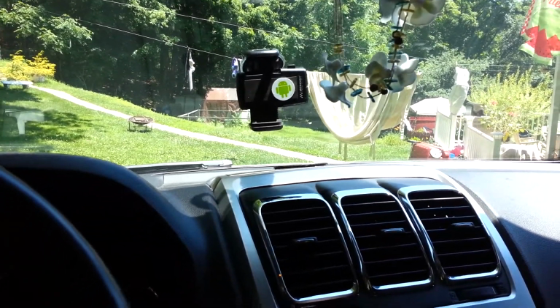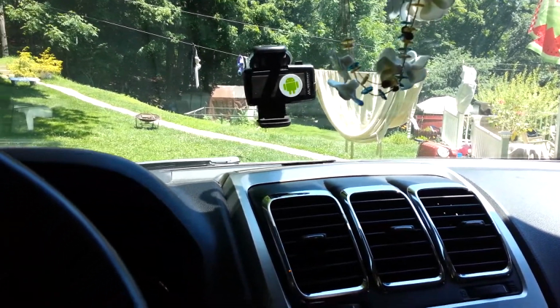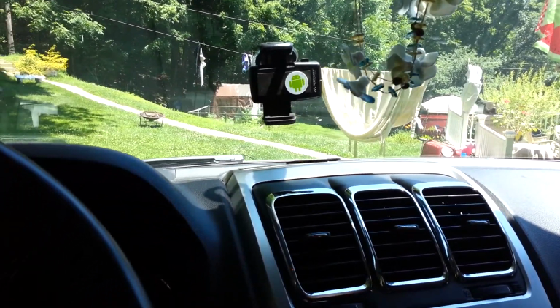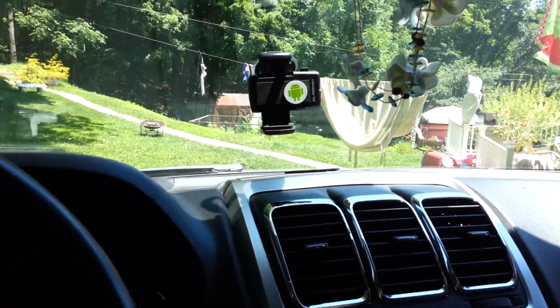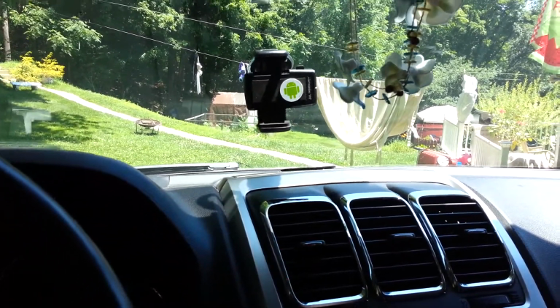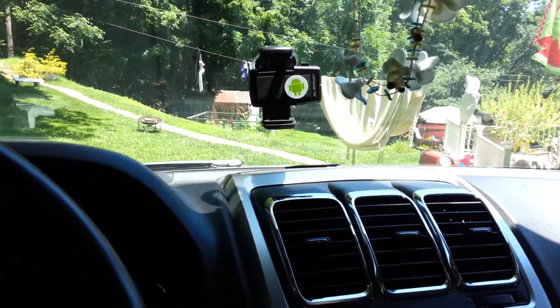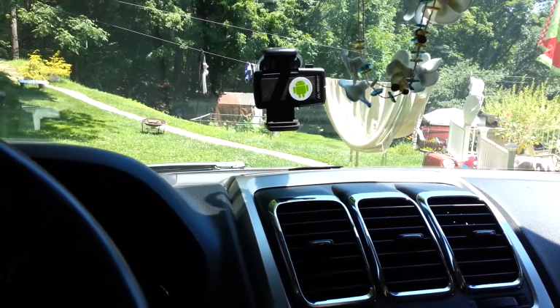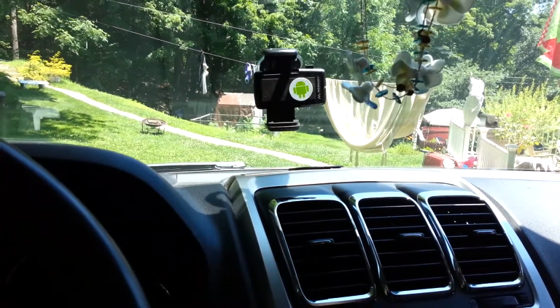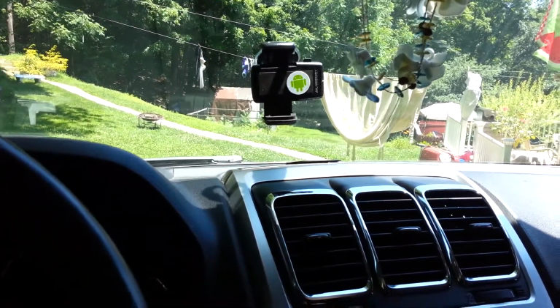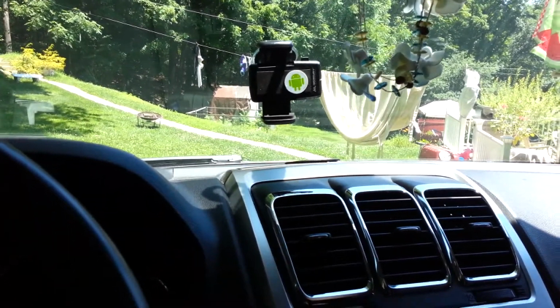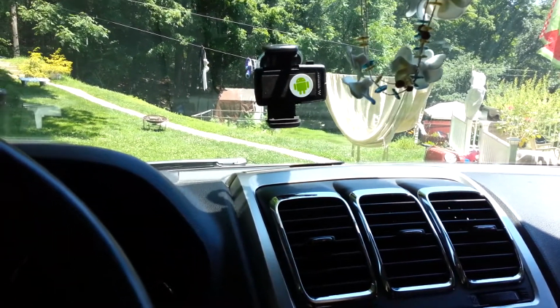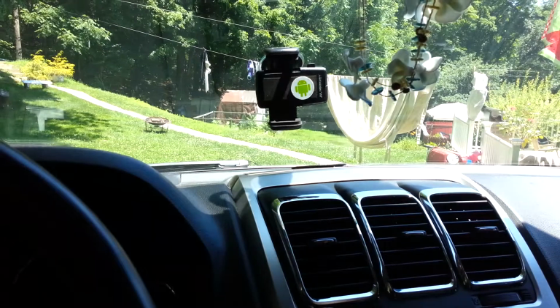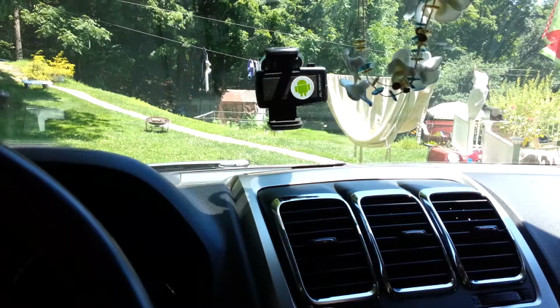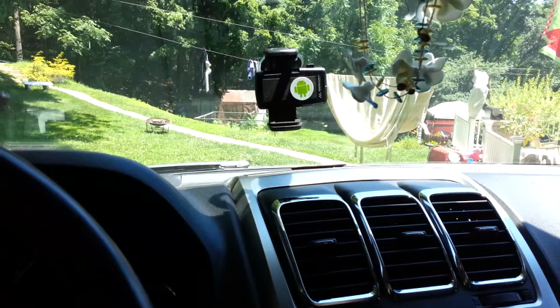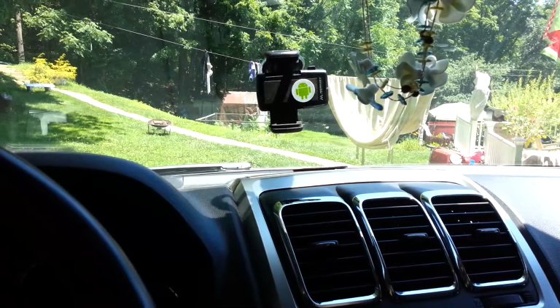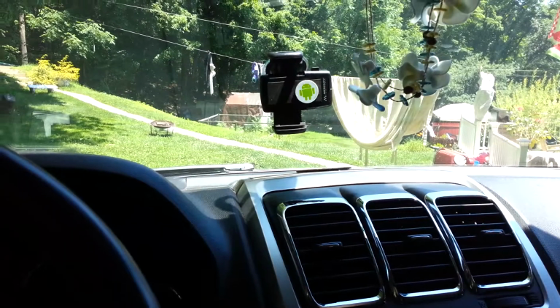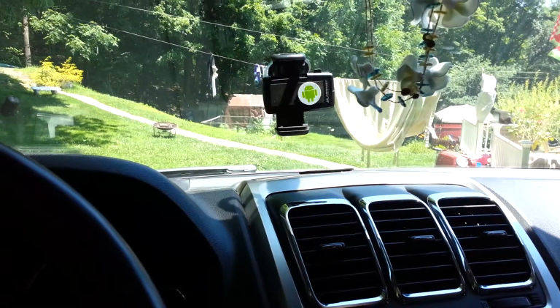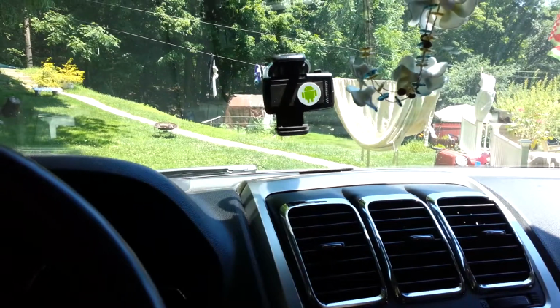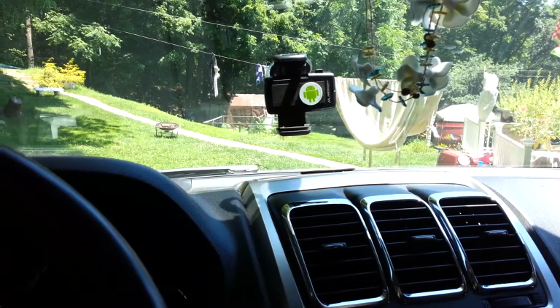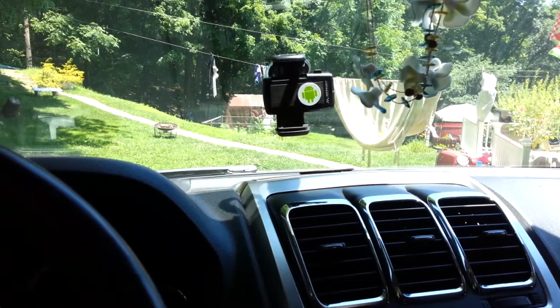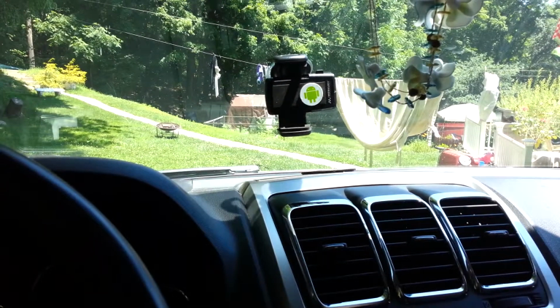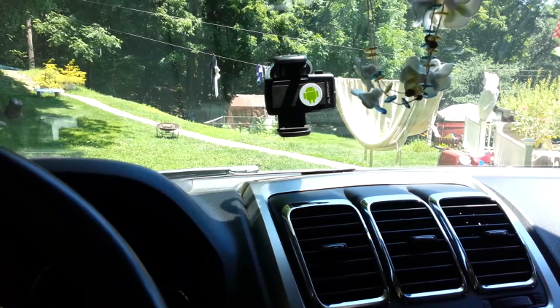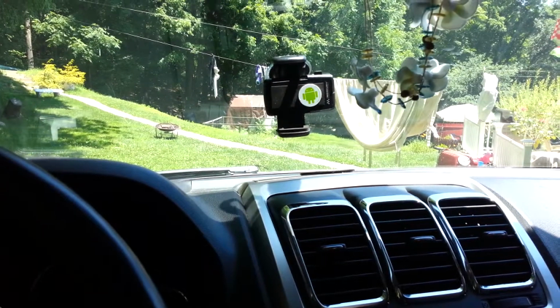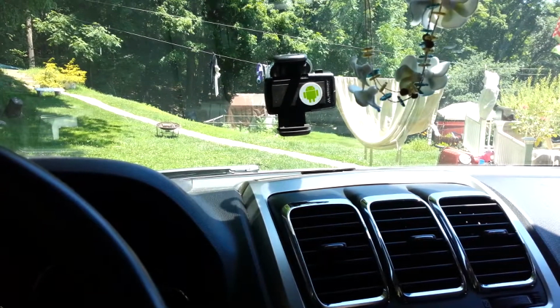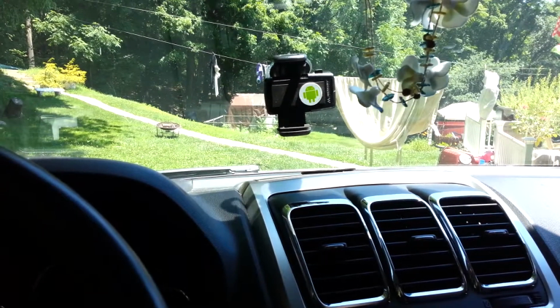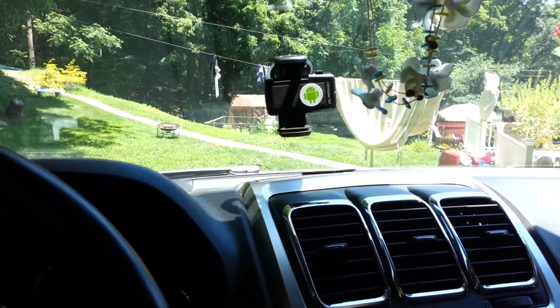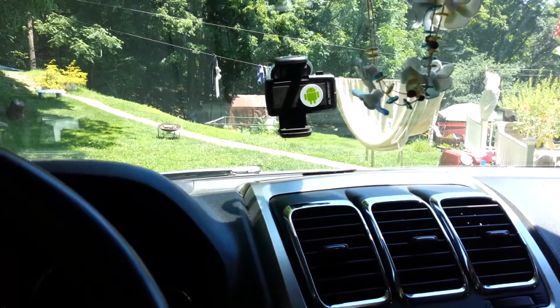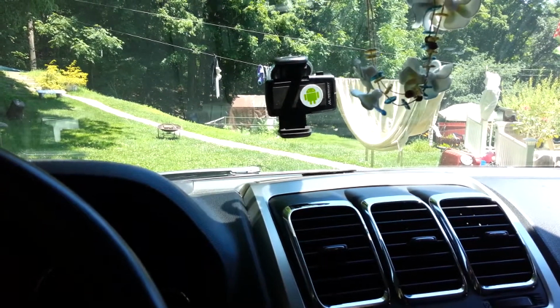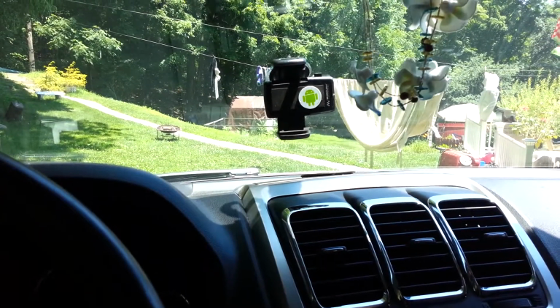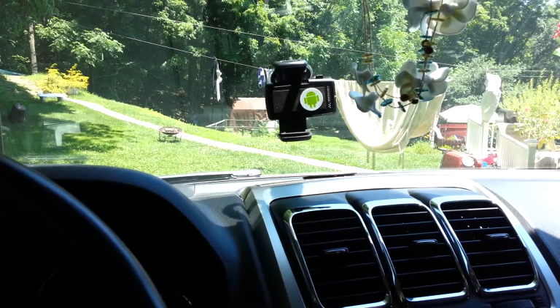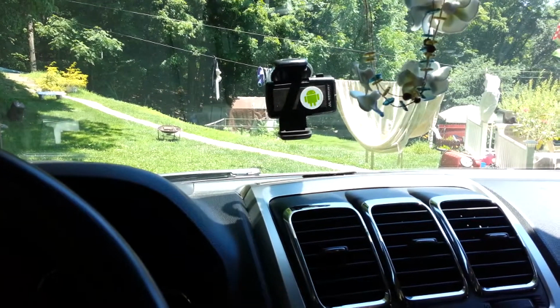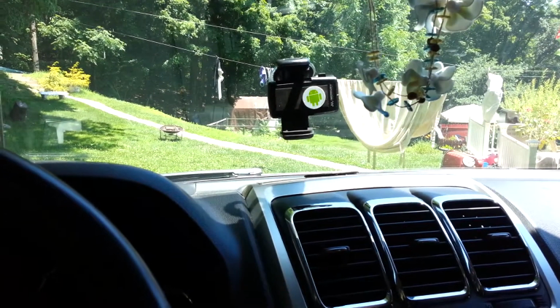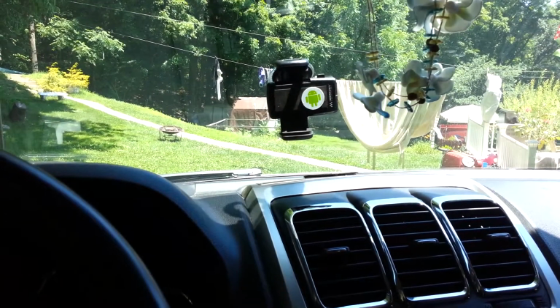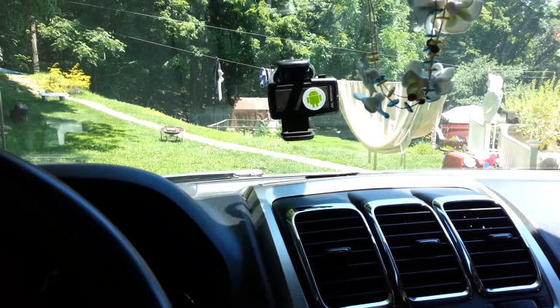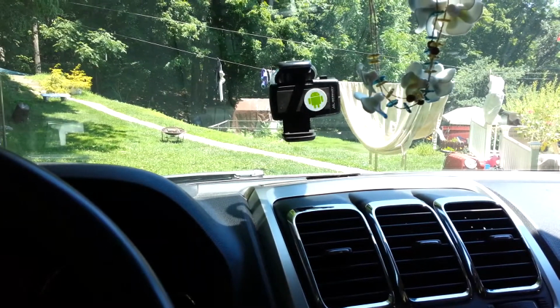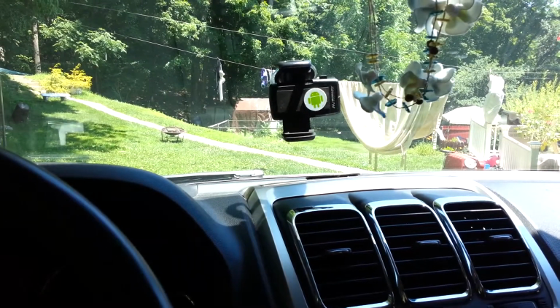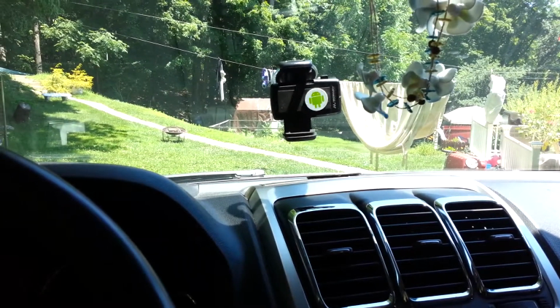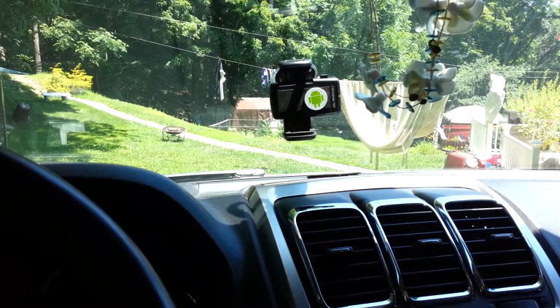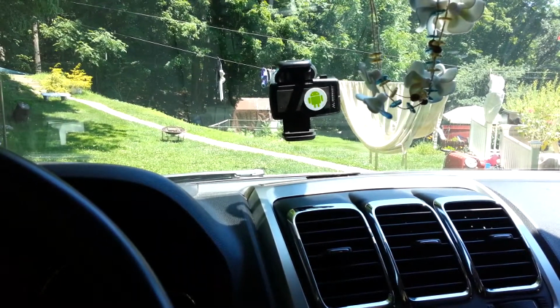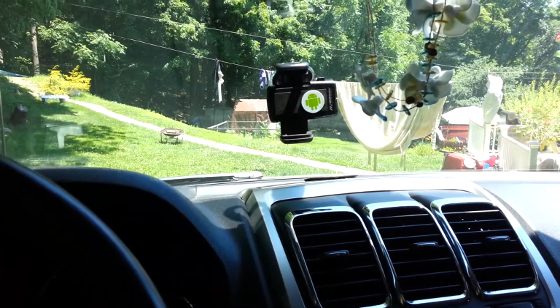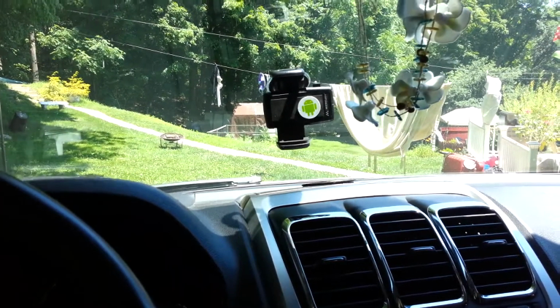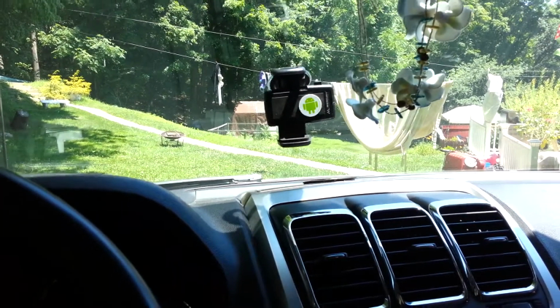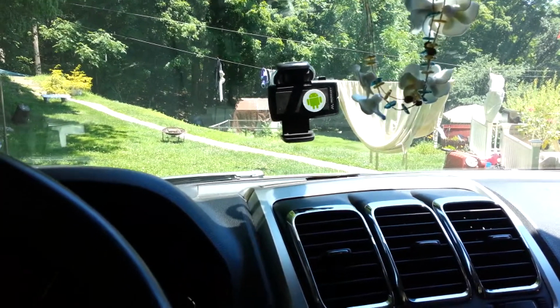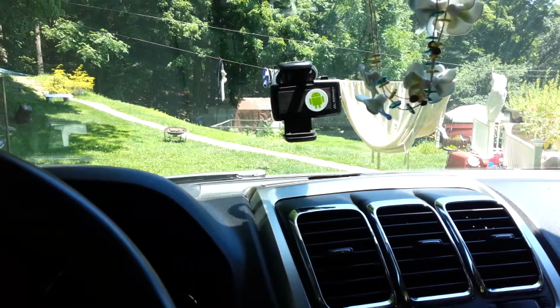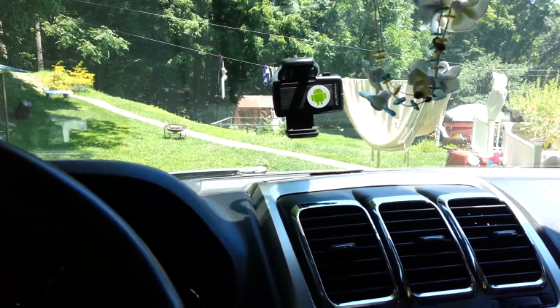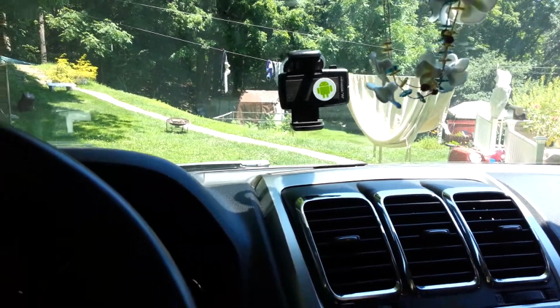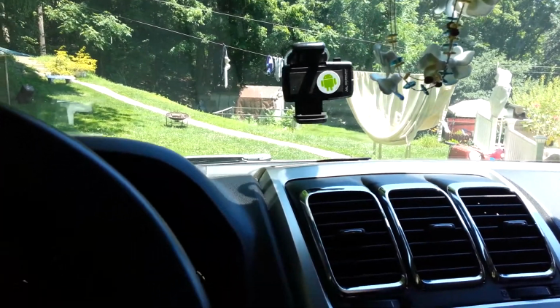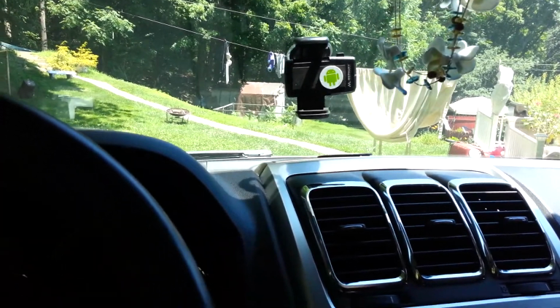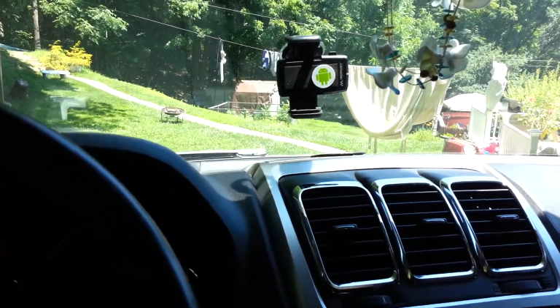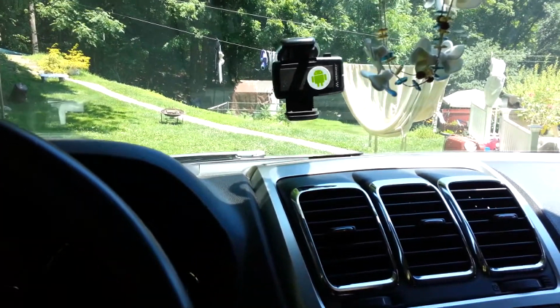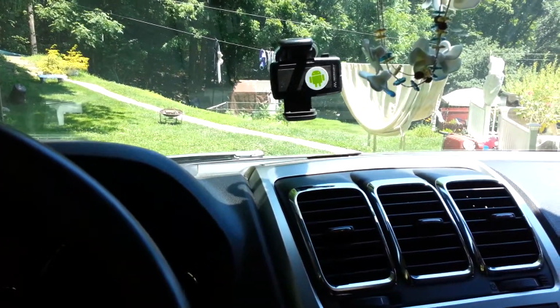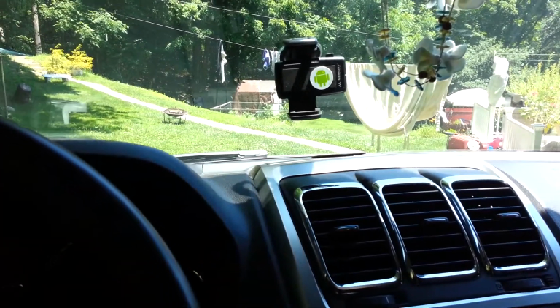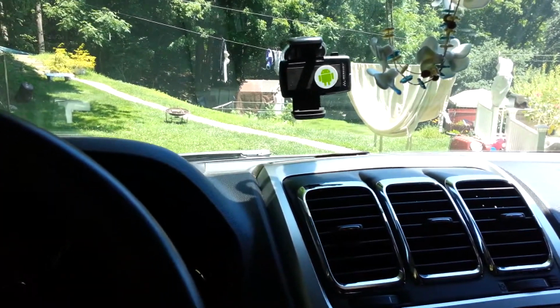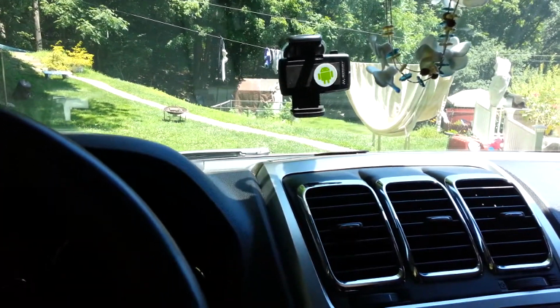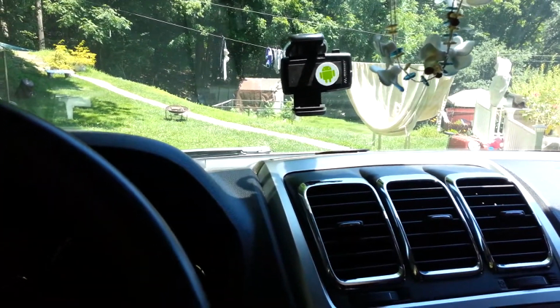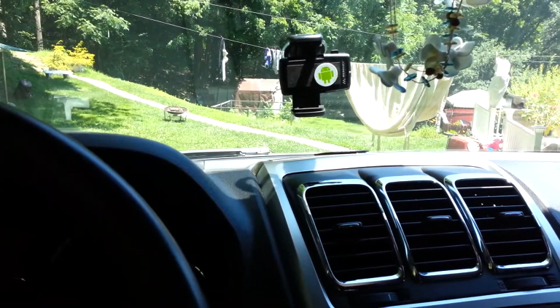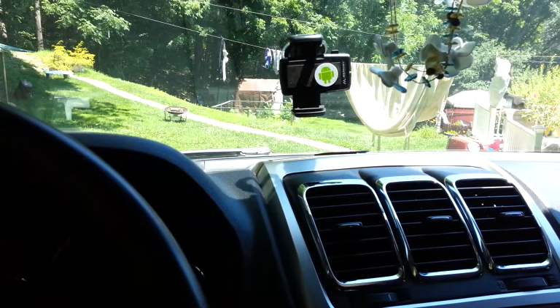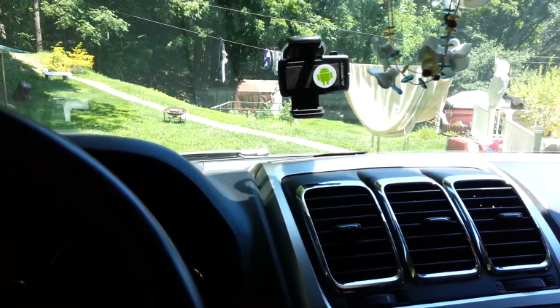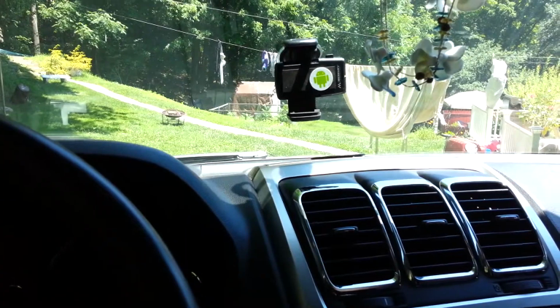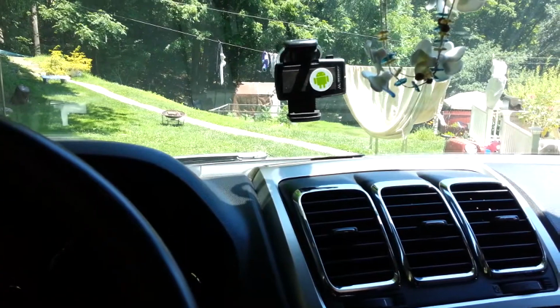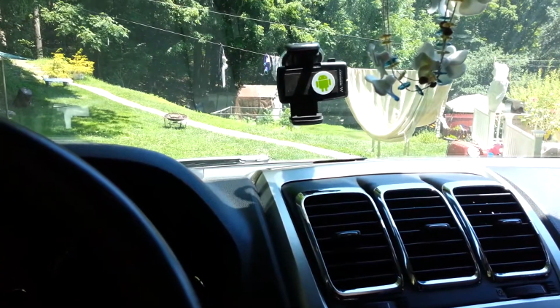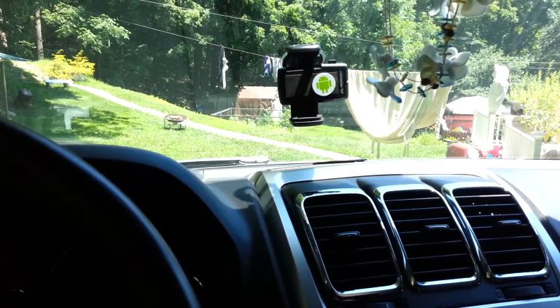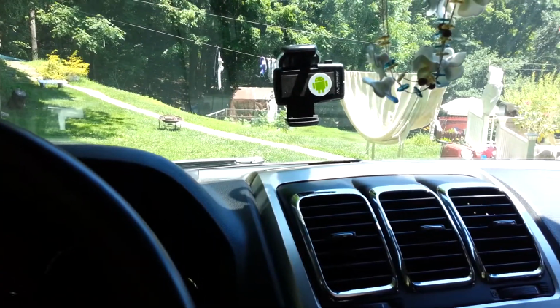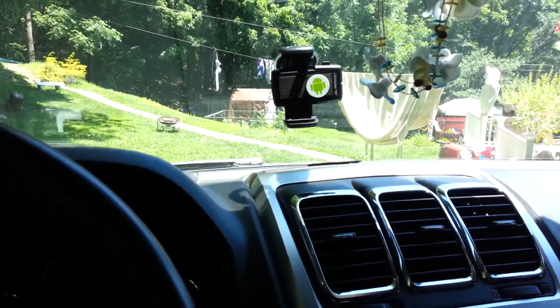As you can see, I have a universal mount here for my Galaxy Nexus that I use when driving. The car mount,